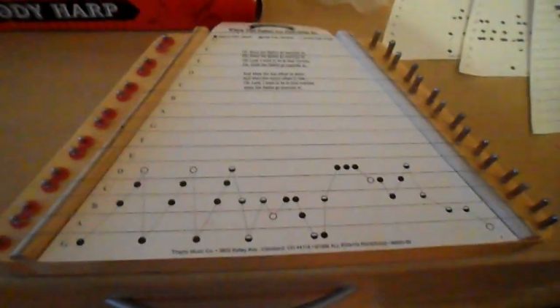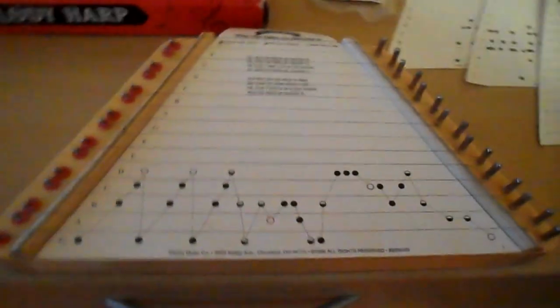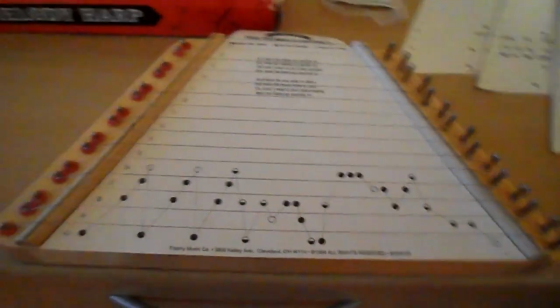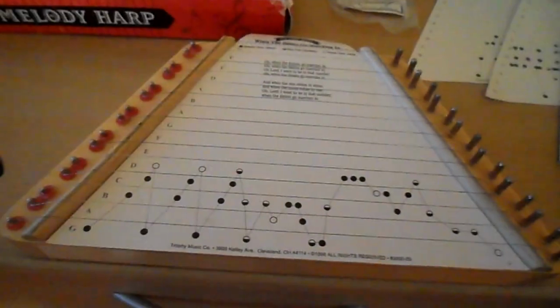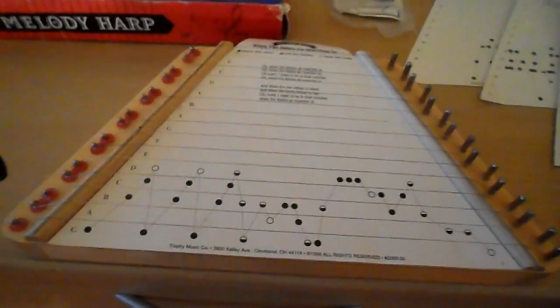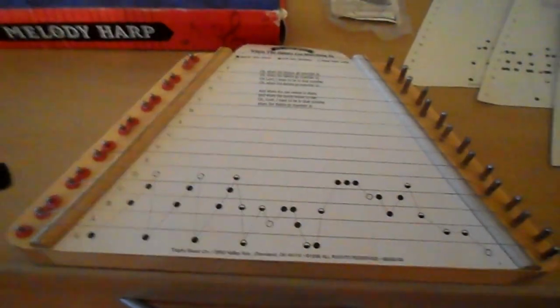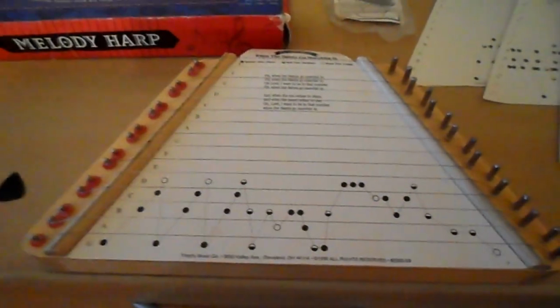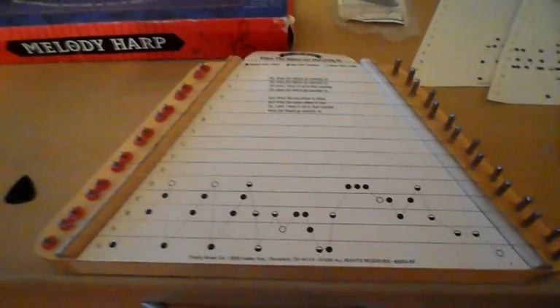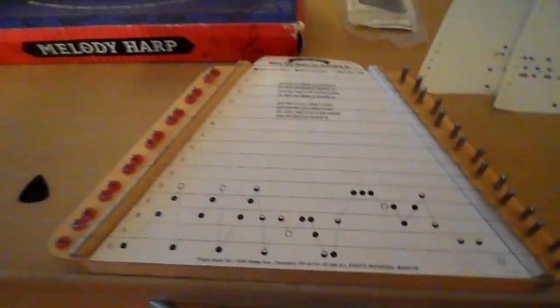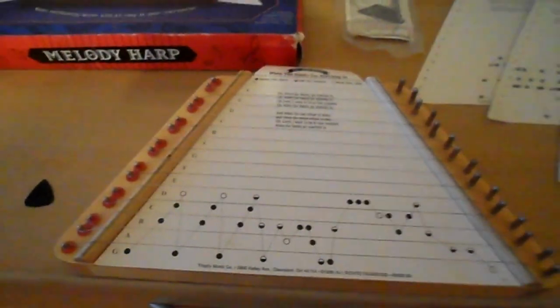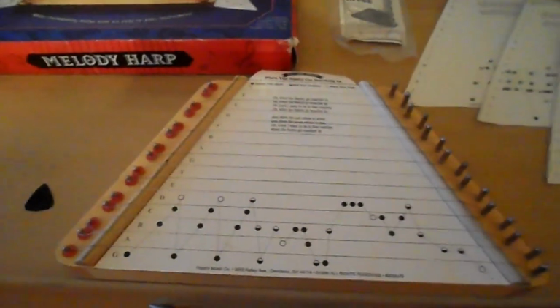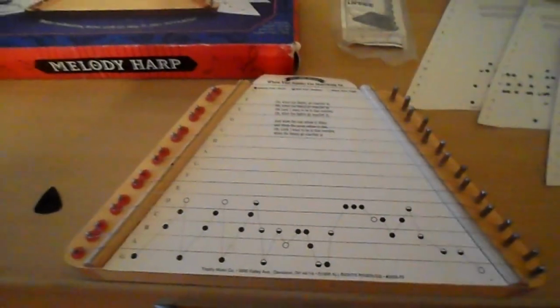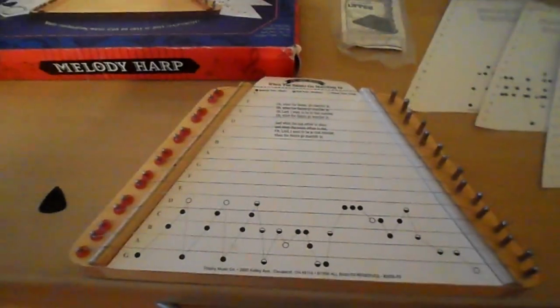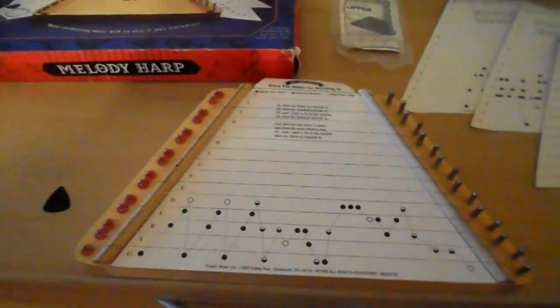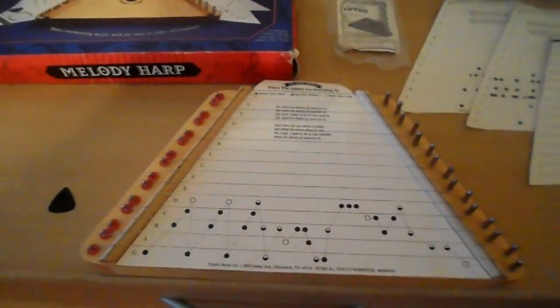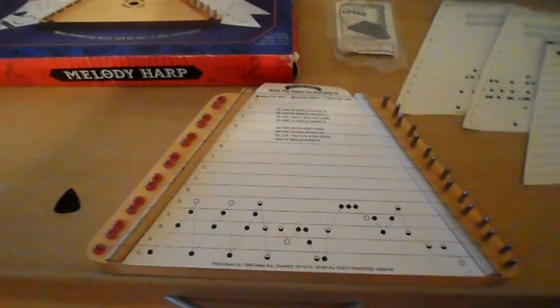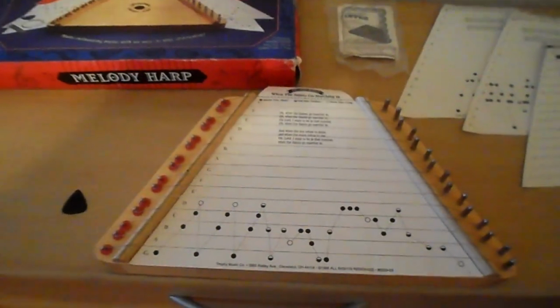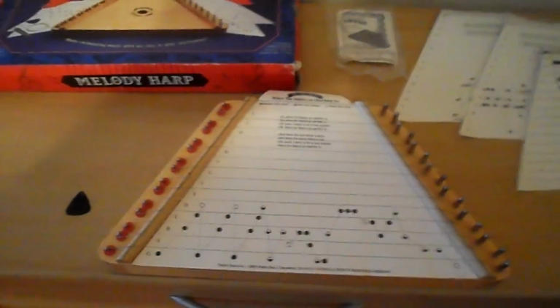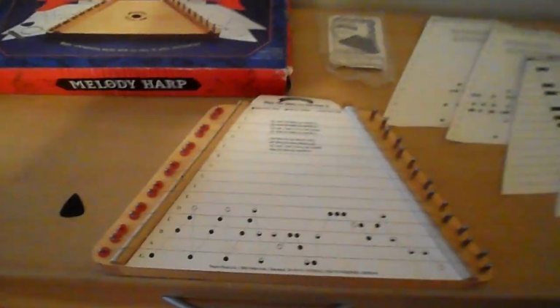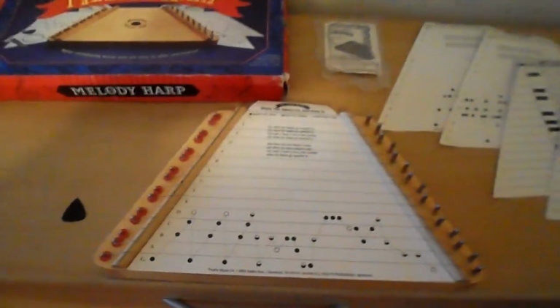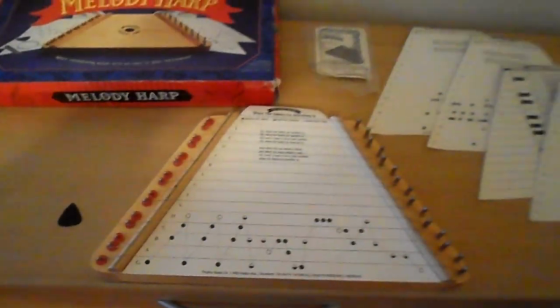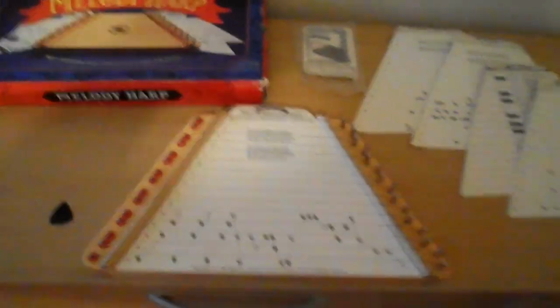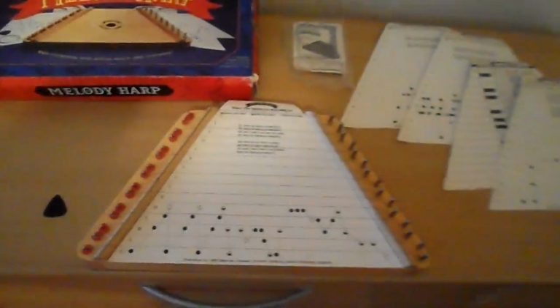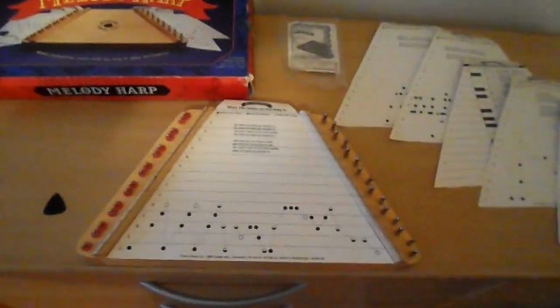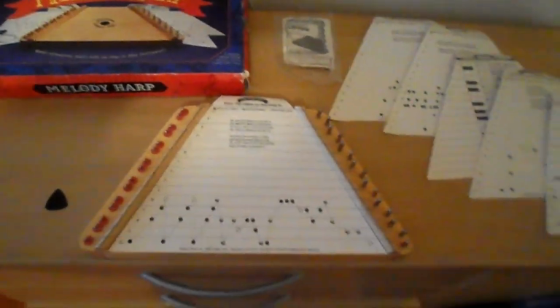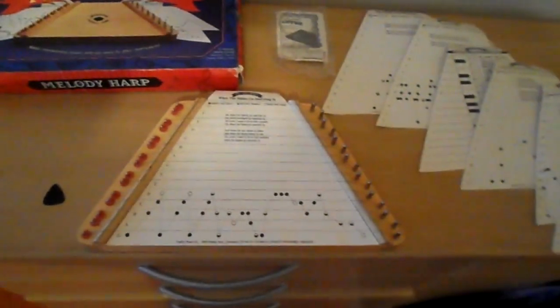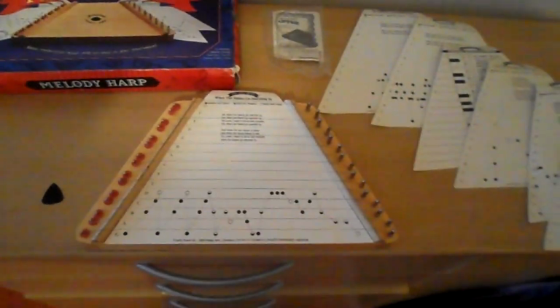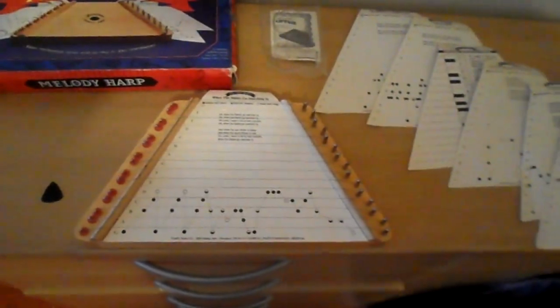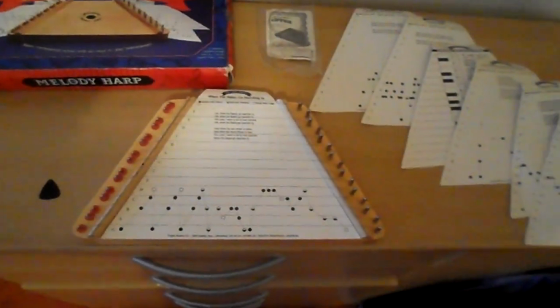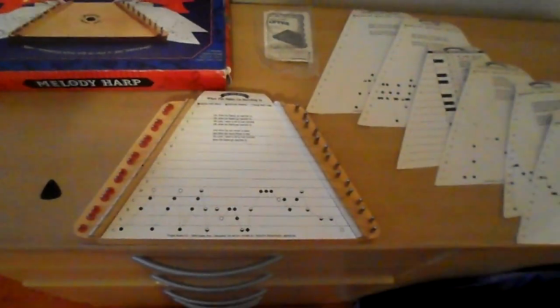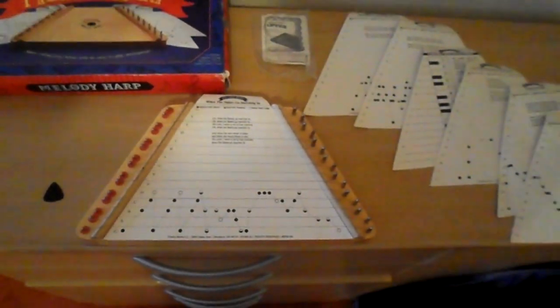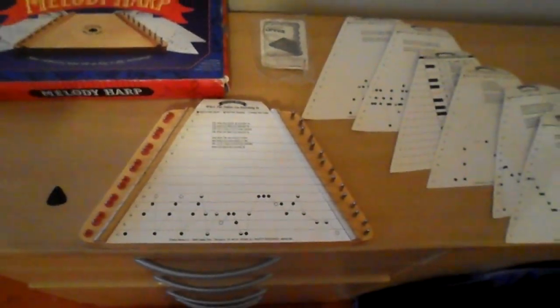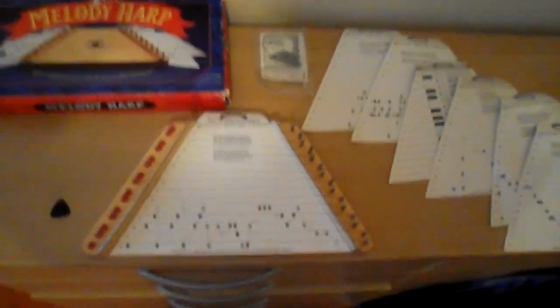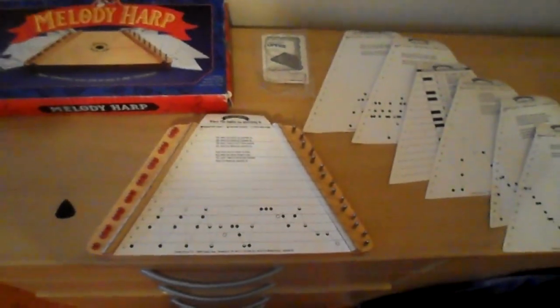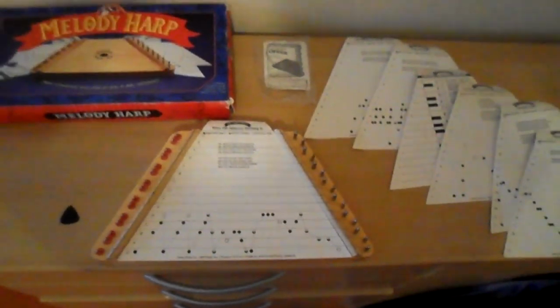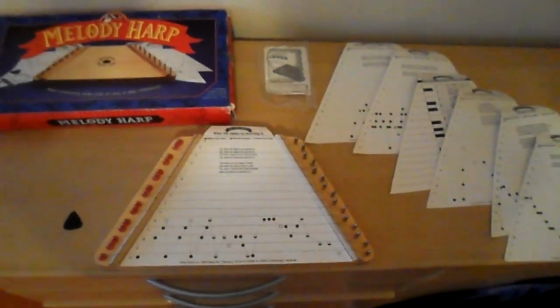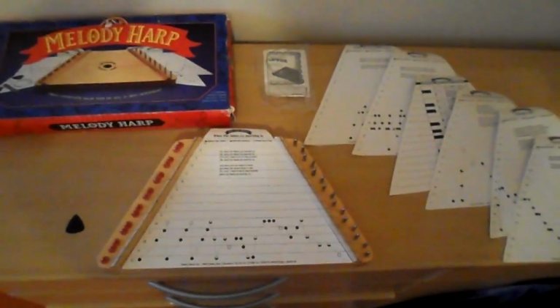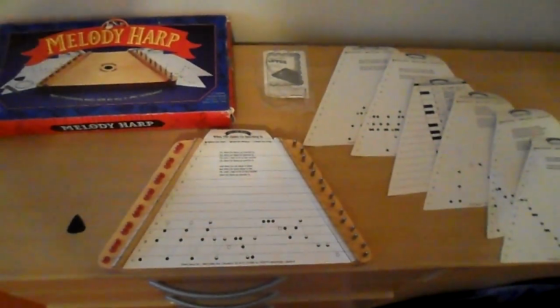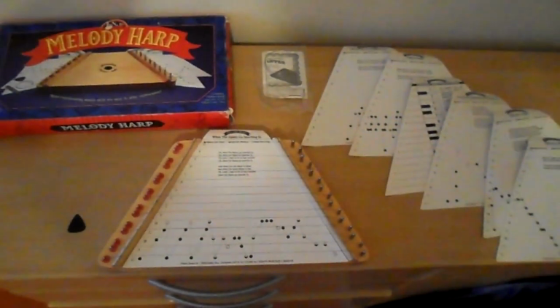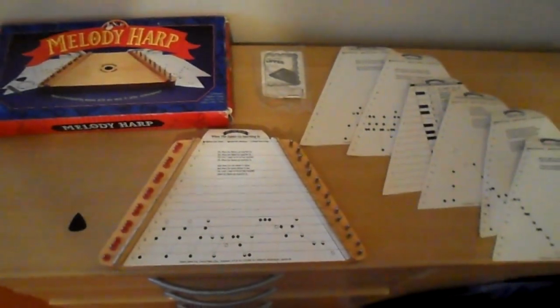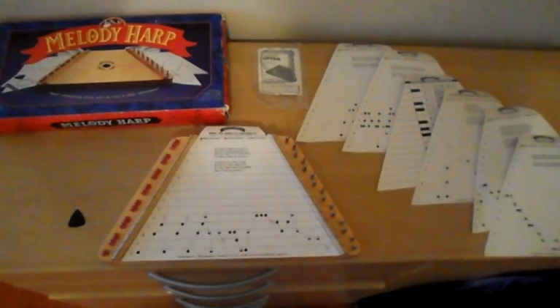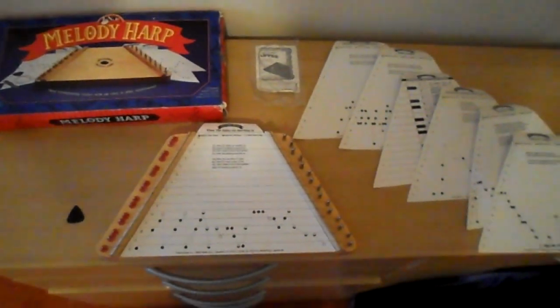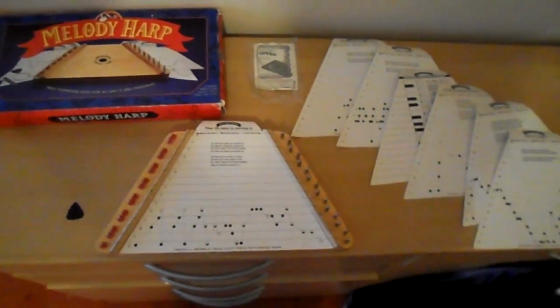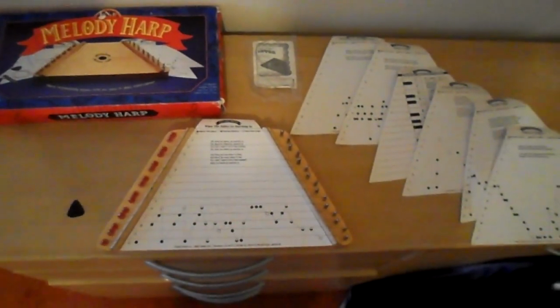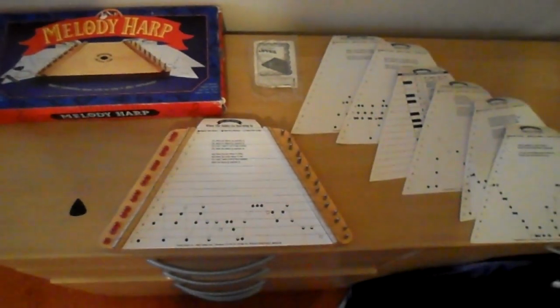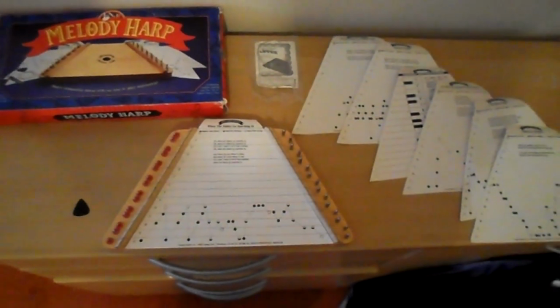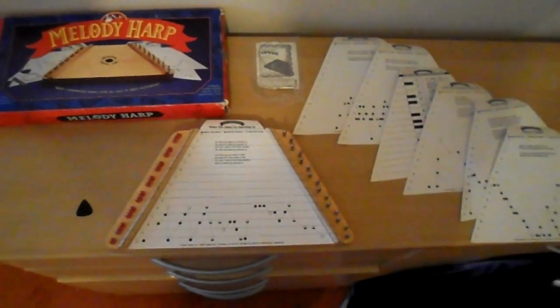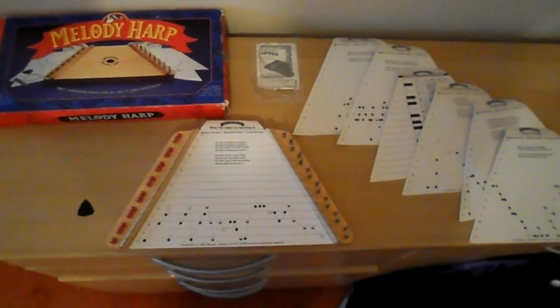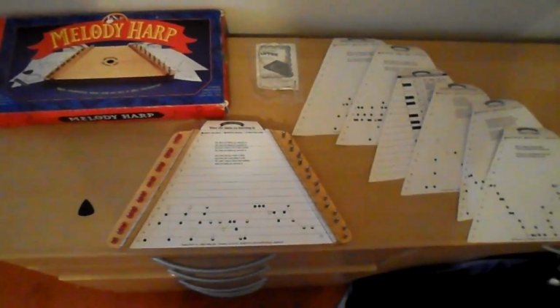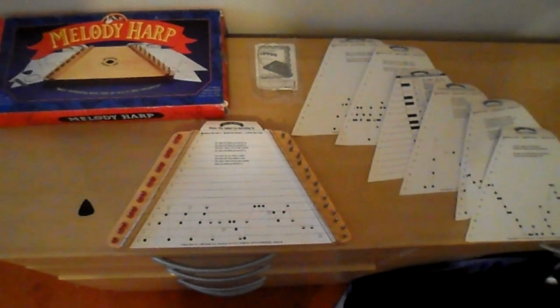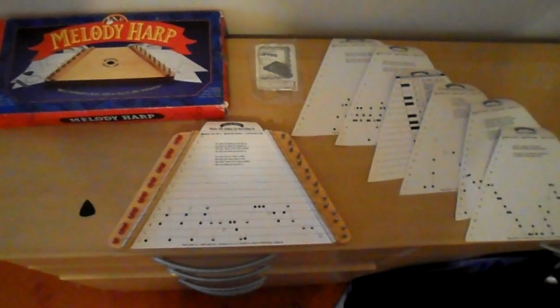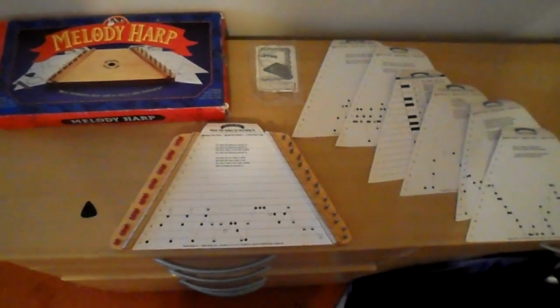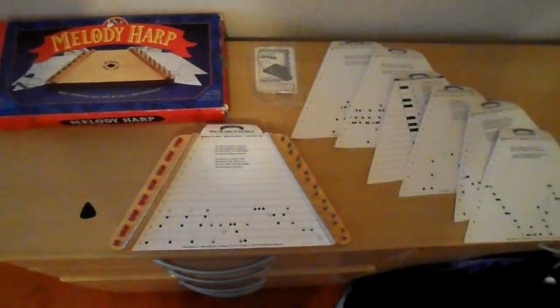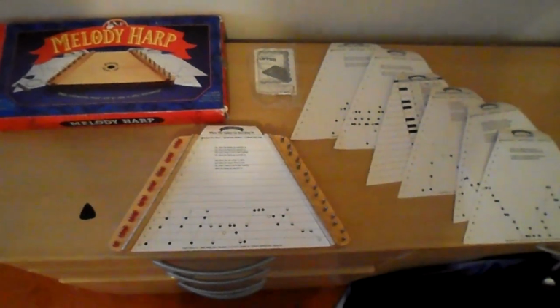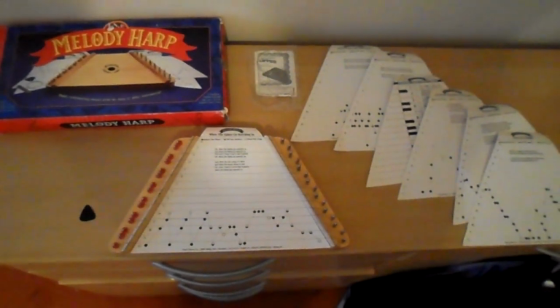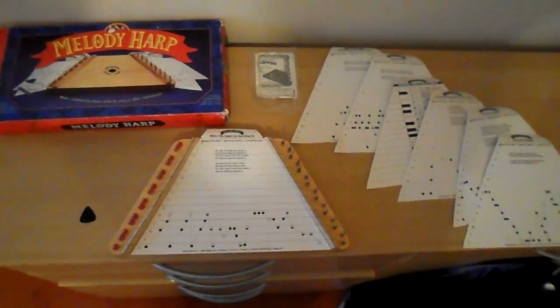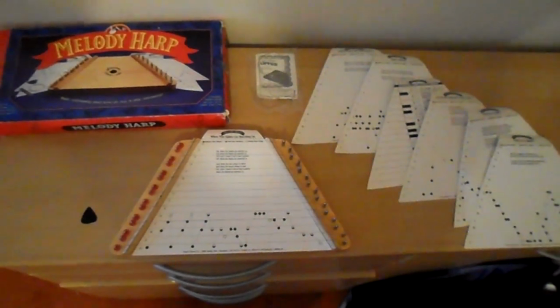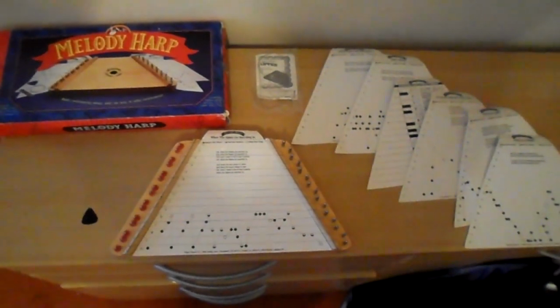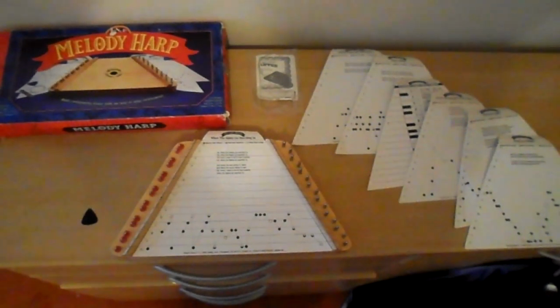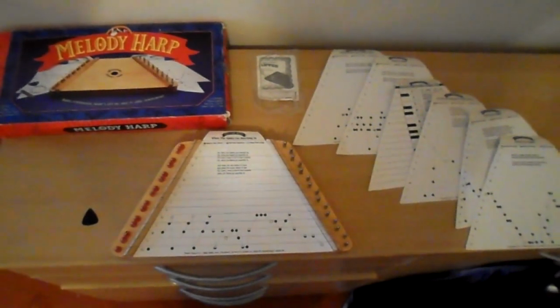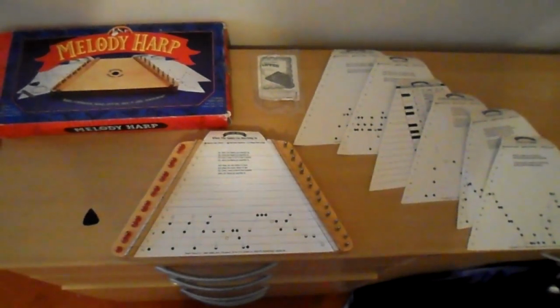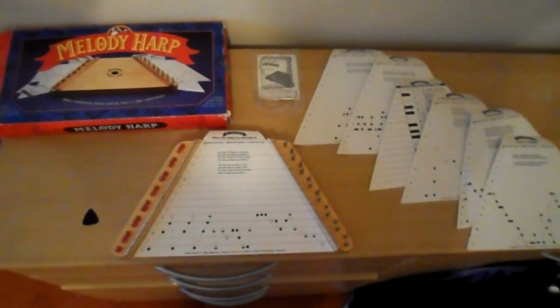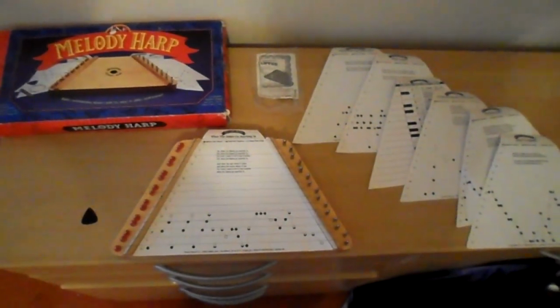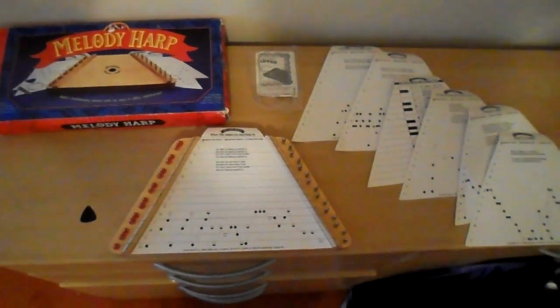OK, so I won't give up my day job, but I think you get the idea. If someone knows what they're doing, they can have a lot of fun here and have a first stab at a harp.